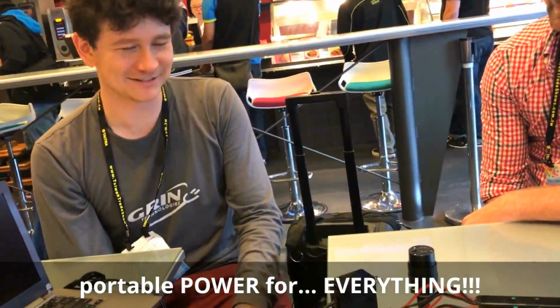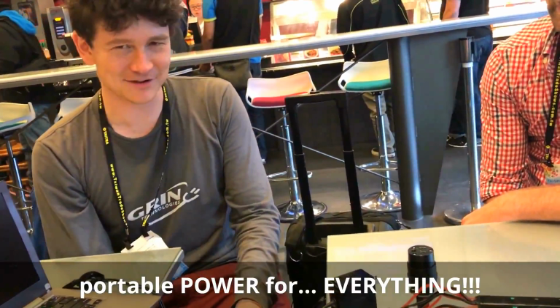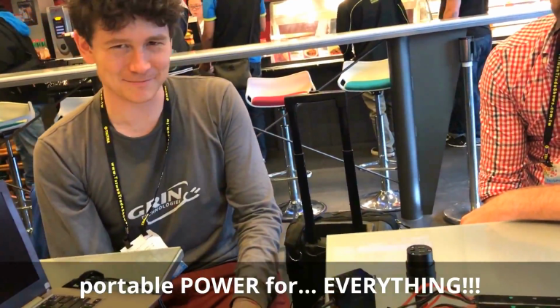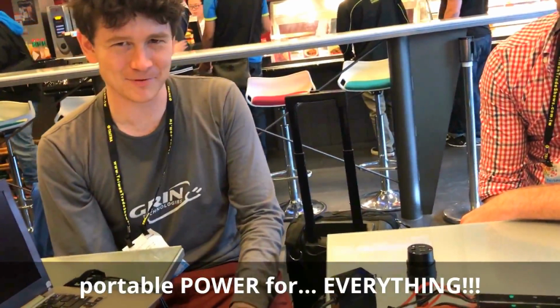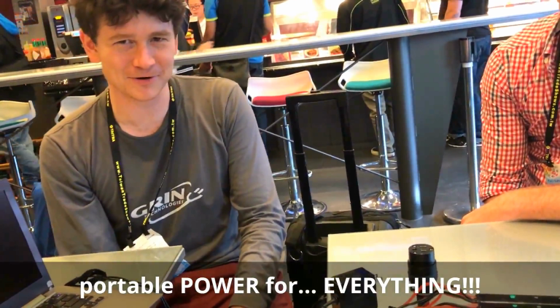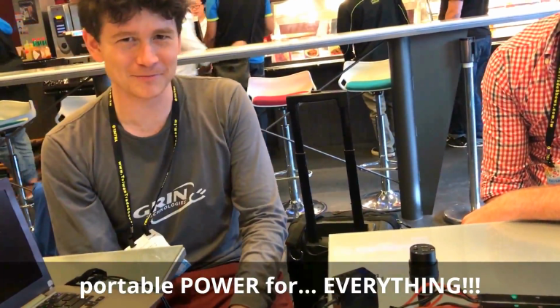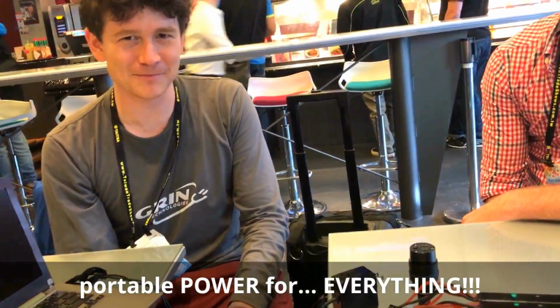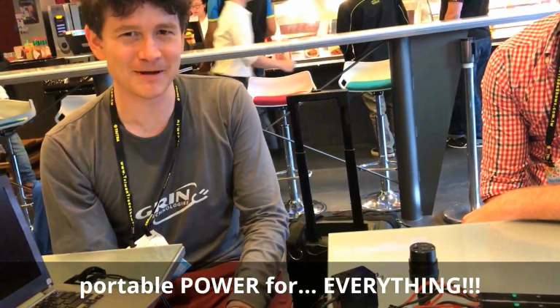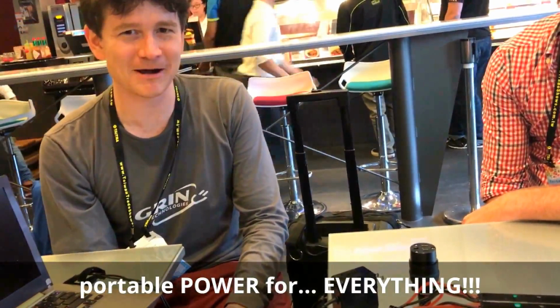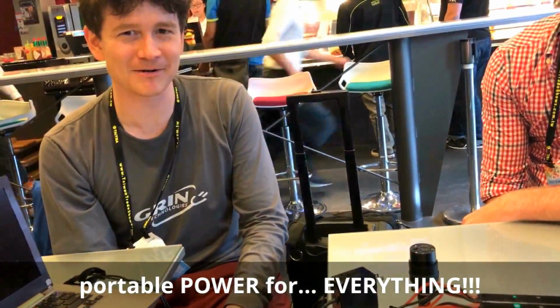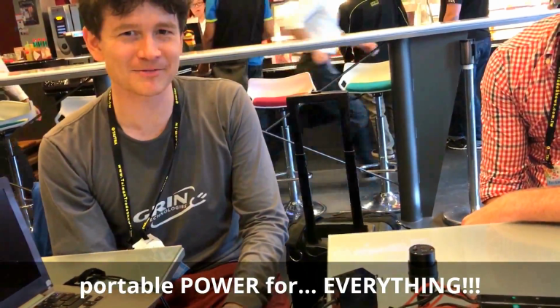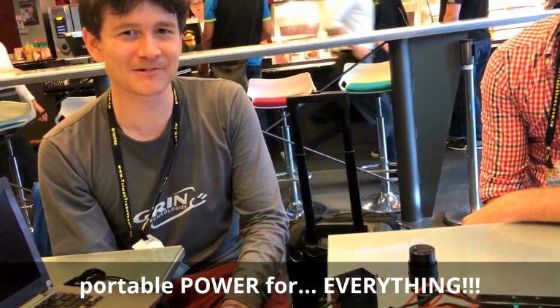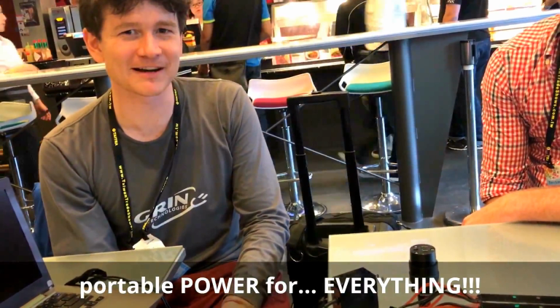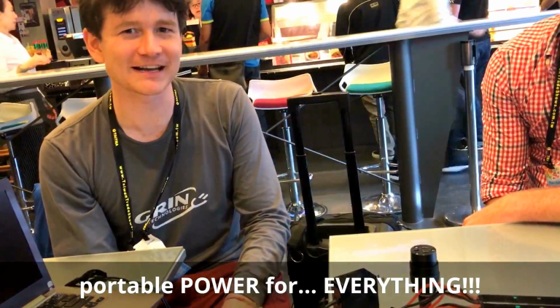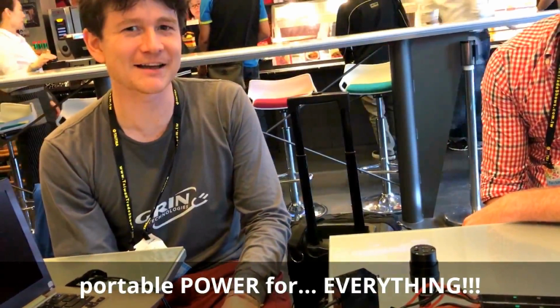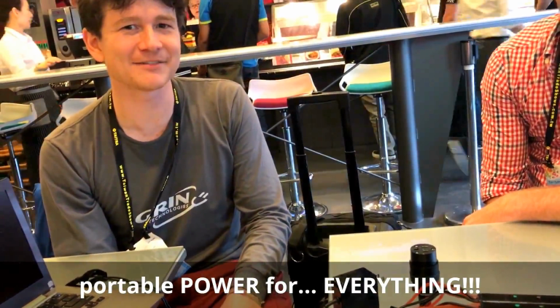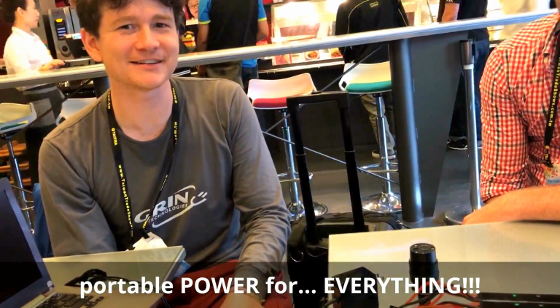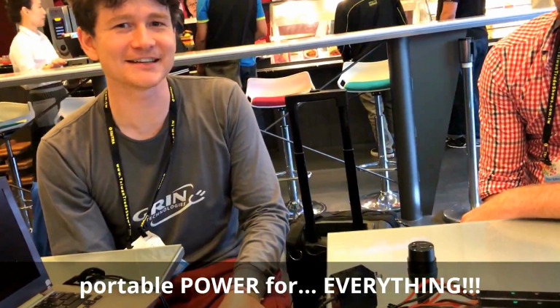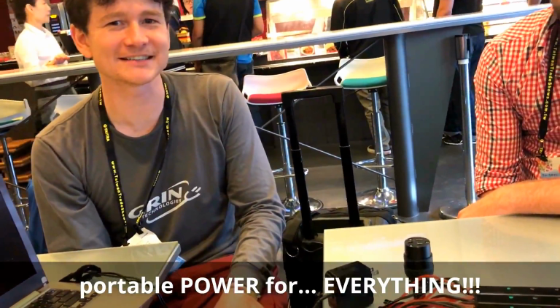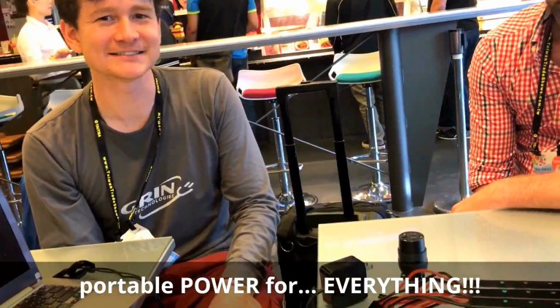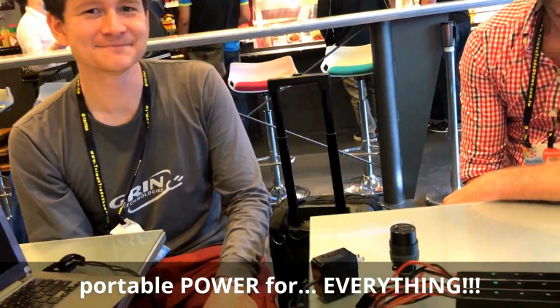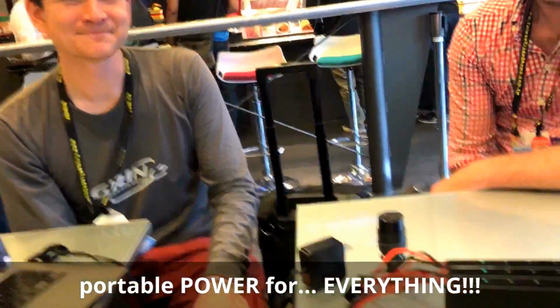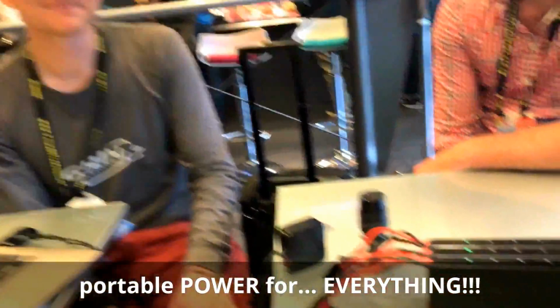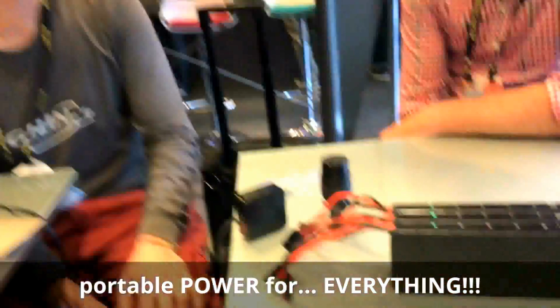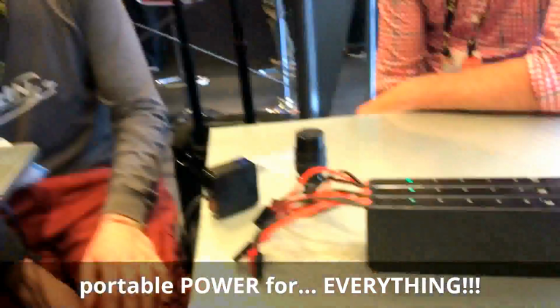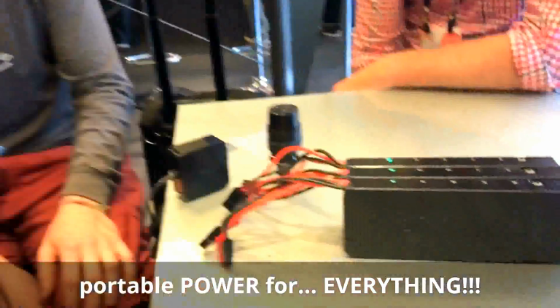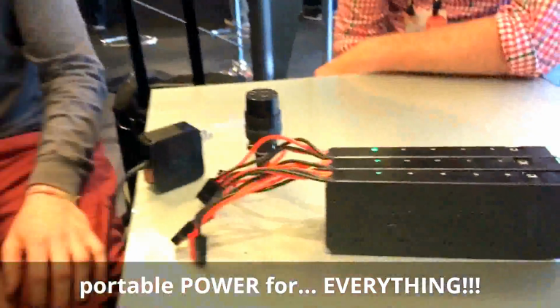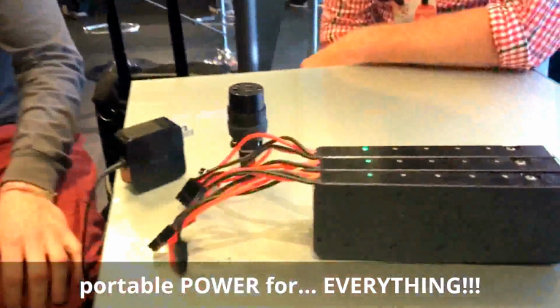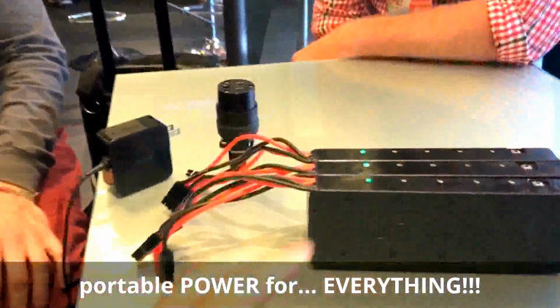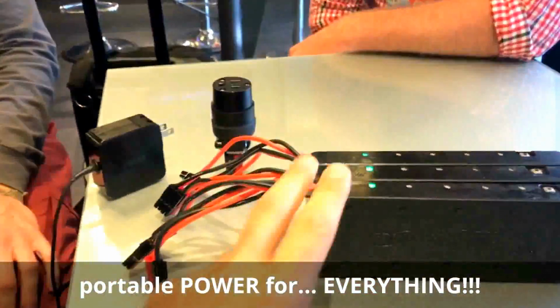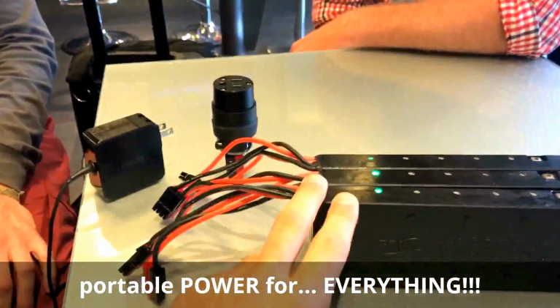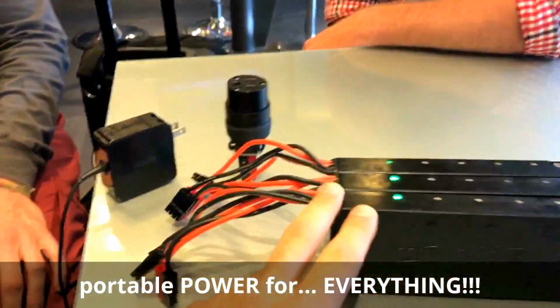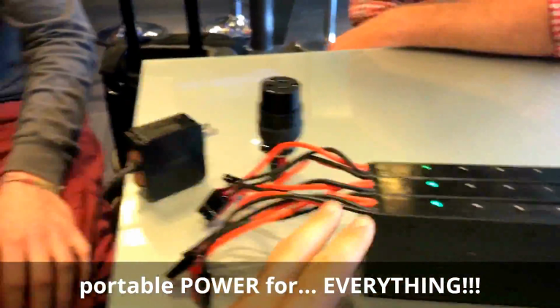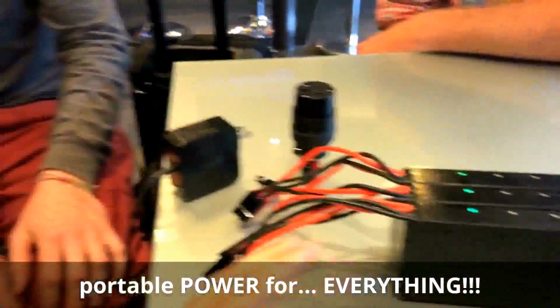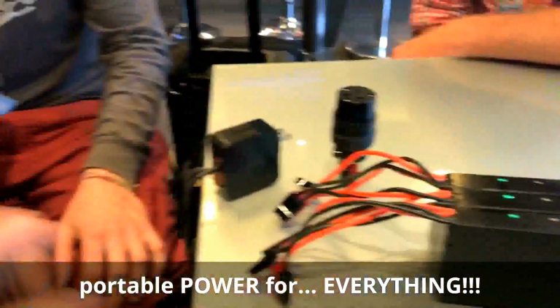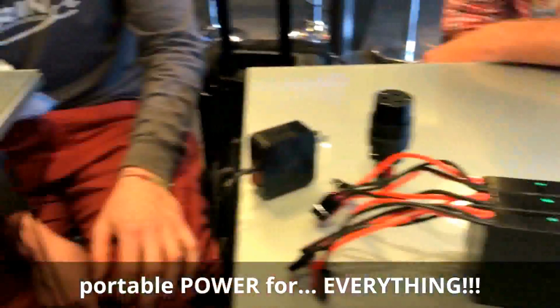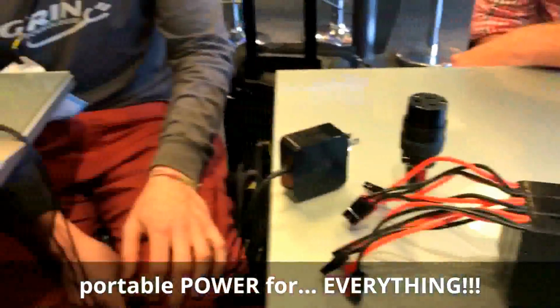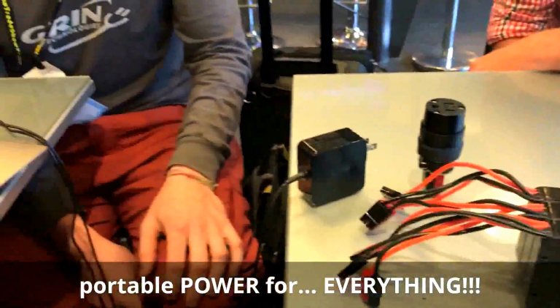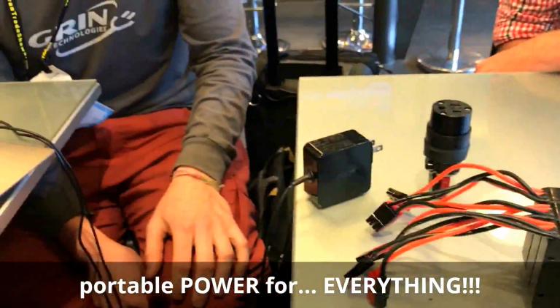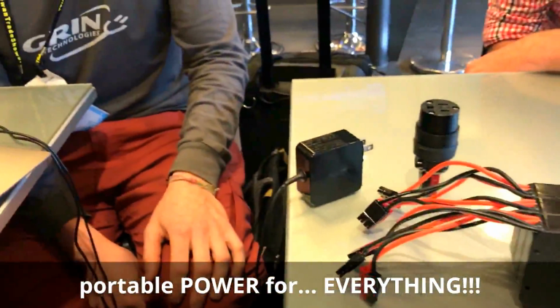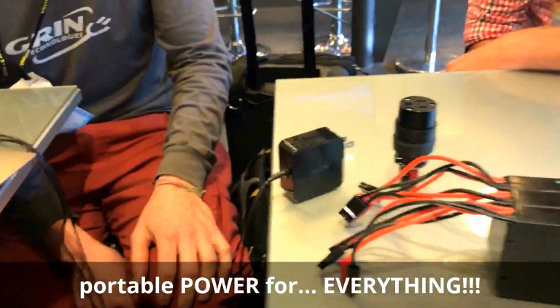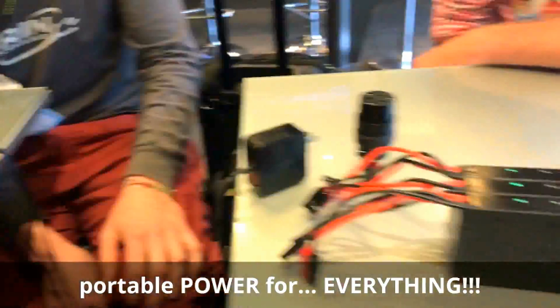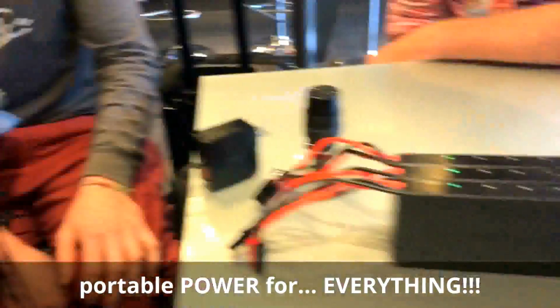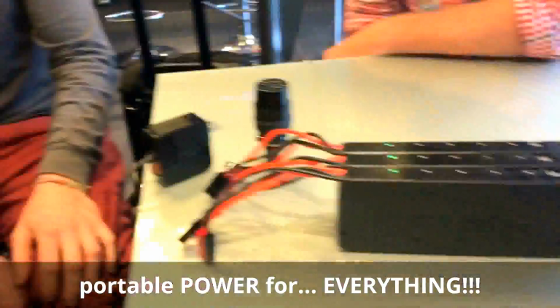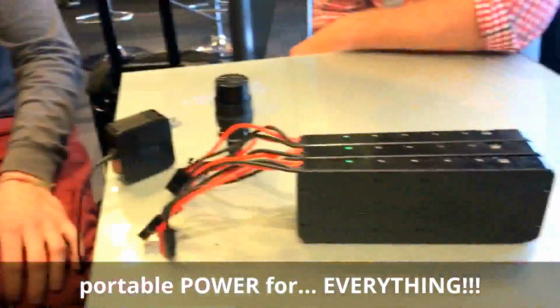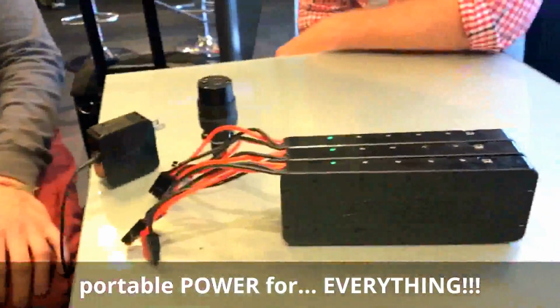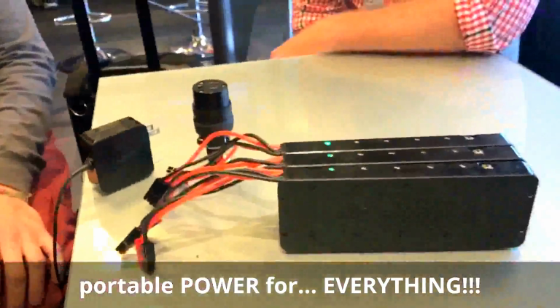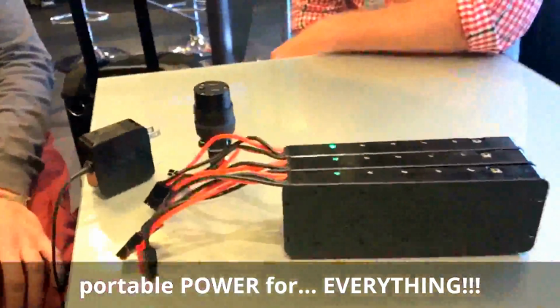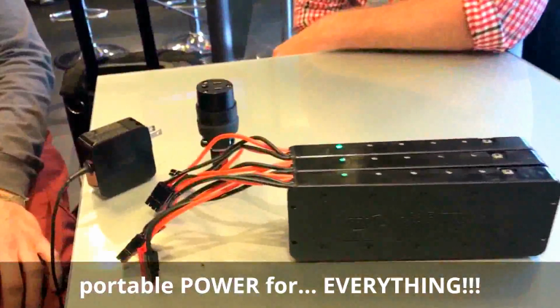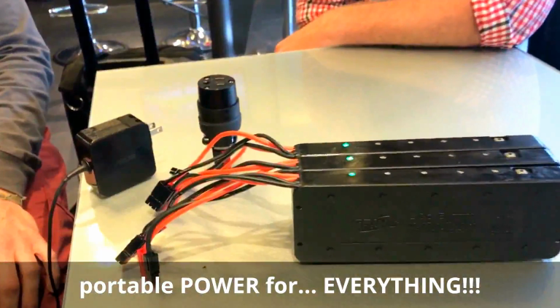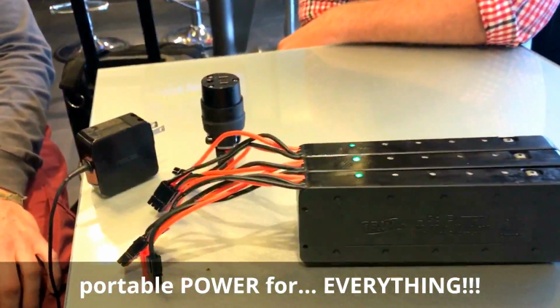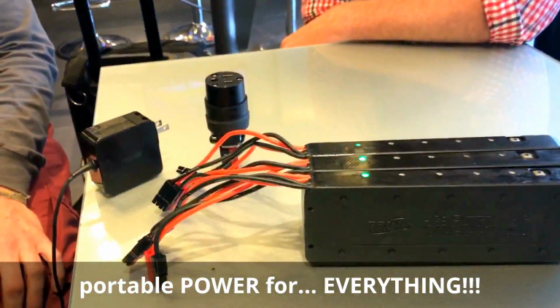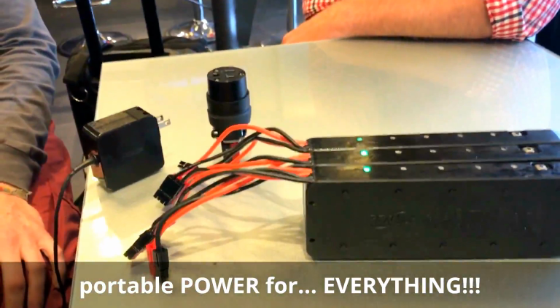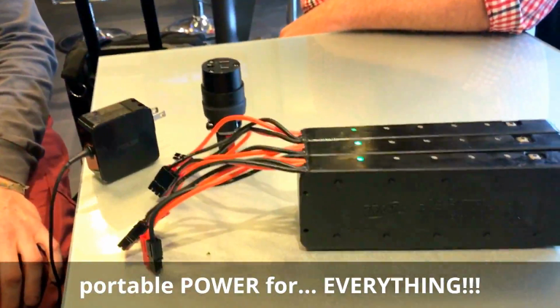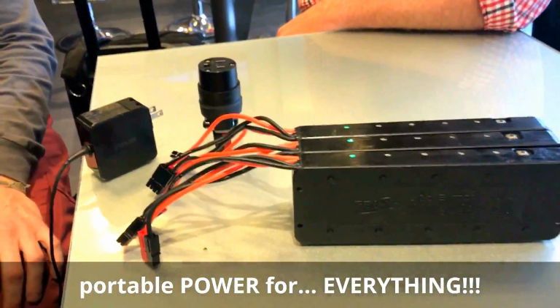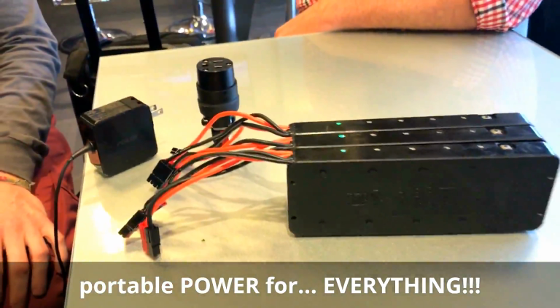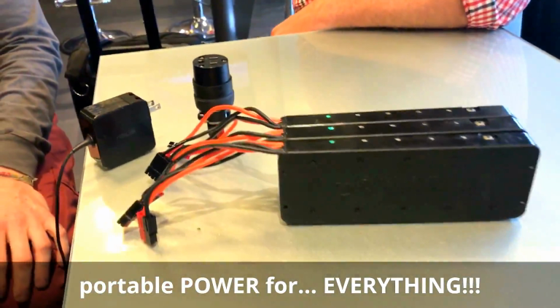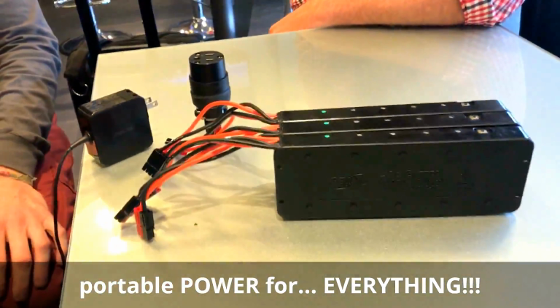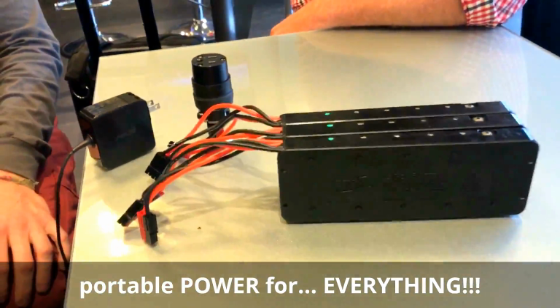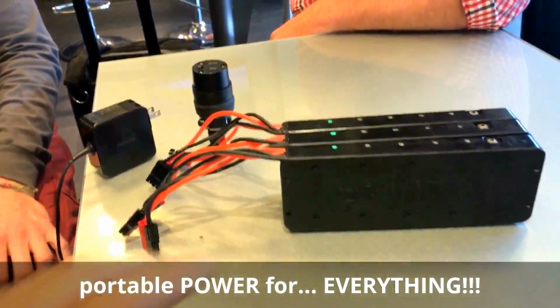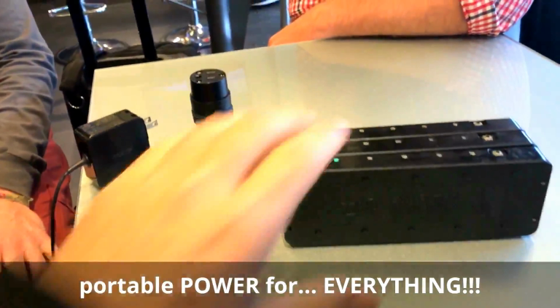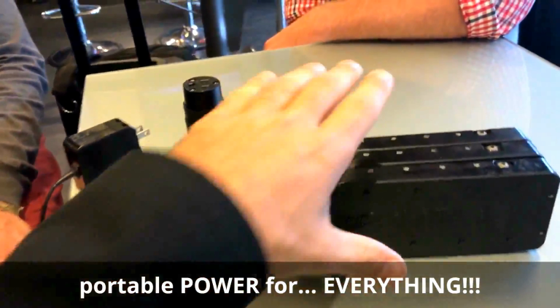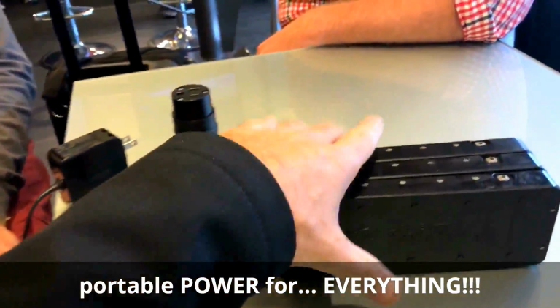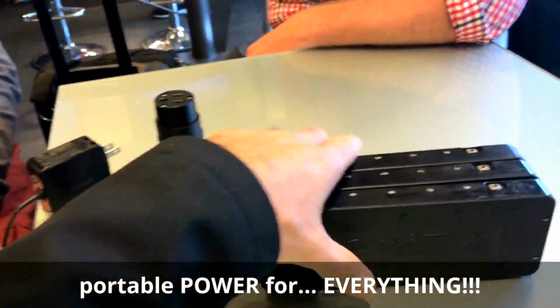It's made these battery packs so much more versatile when we're traveling. It's our portable power for running everything — running the box, running the laptop, charging phones, everything, man.